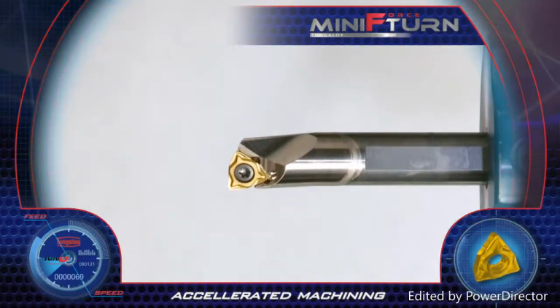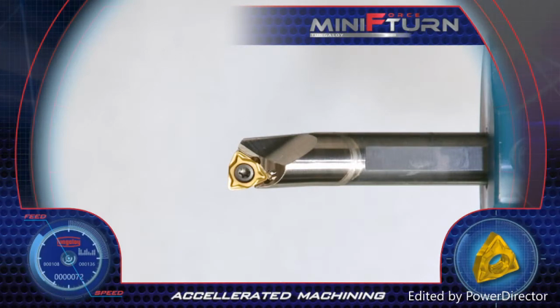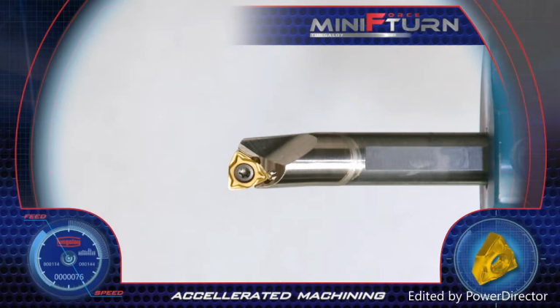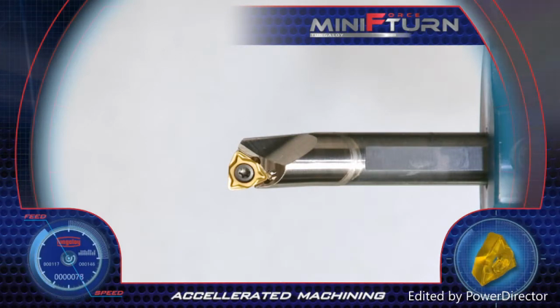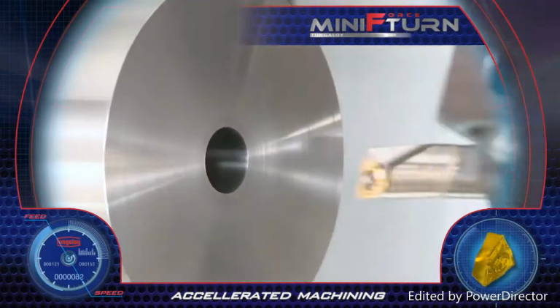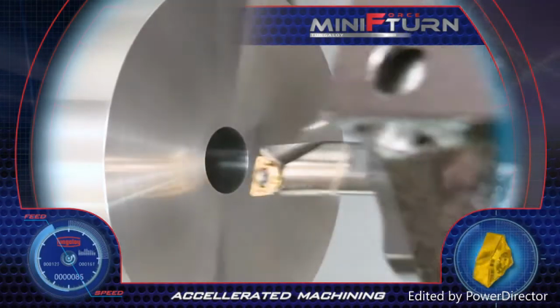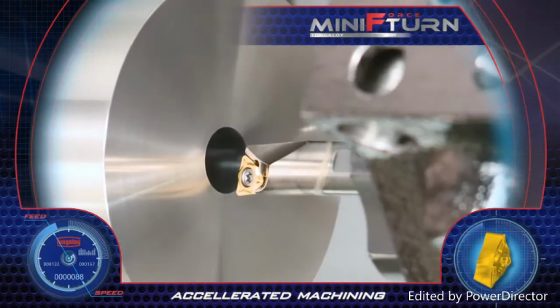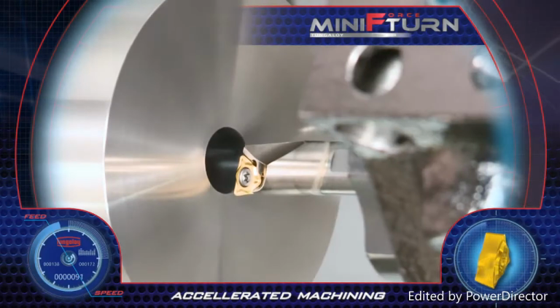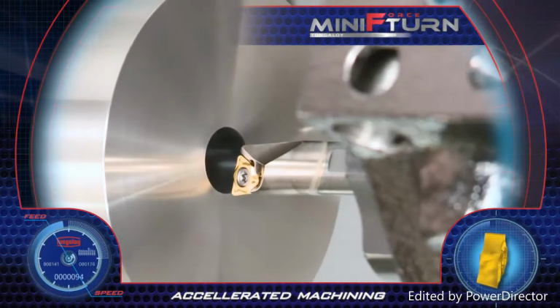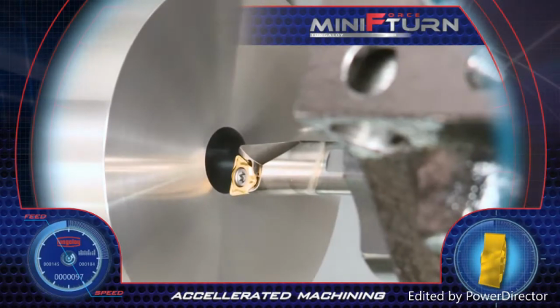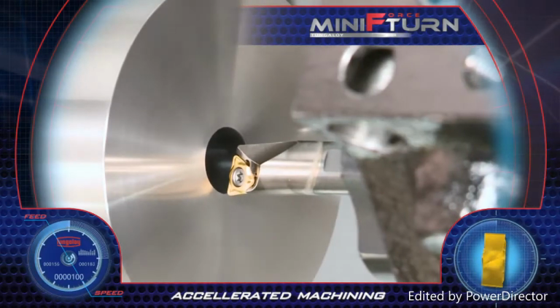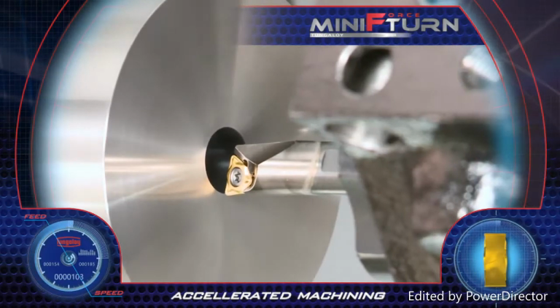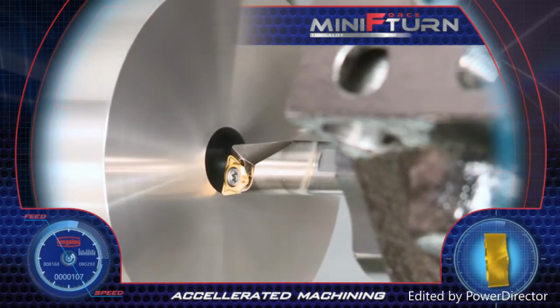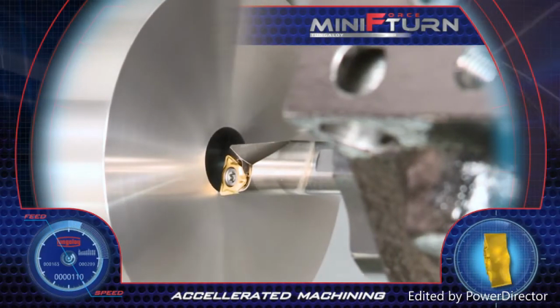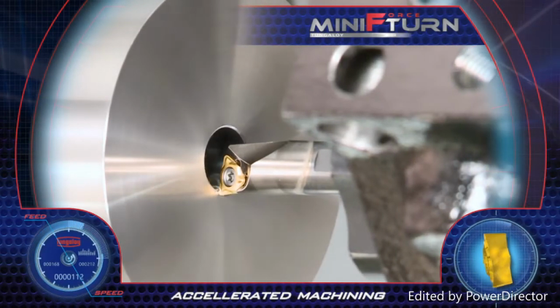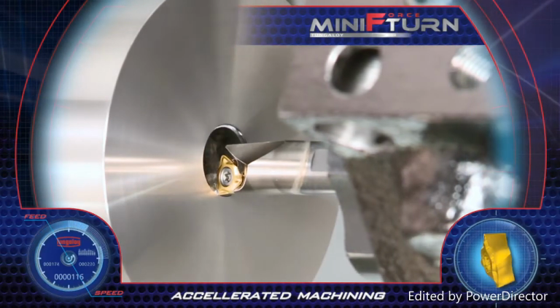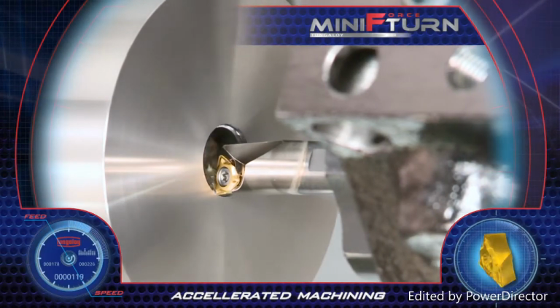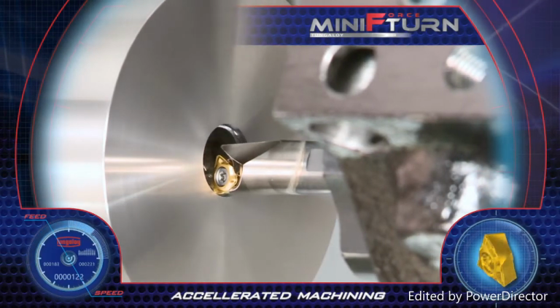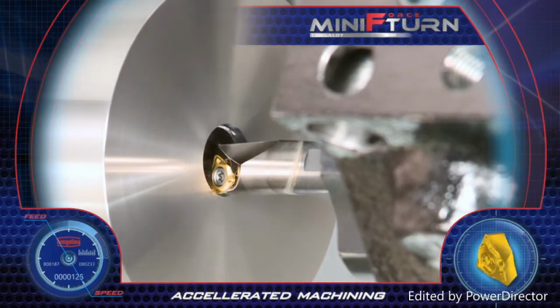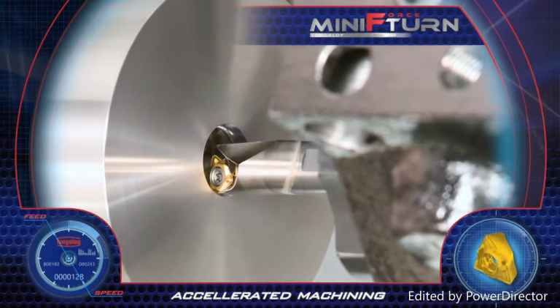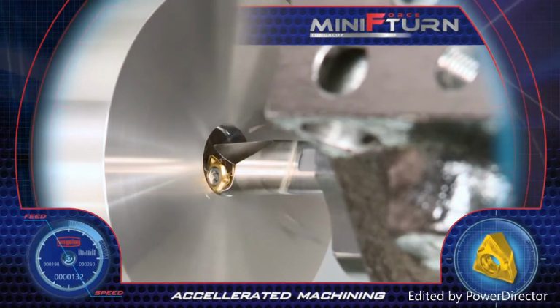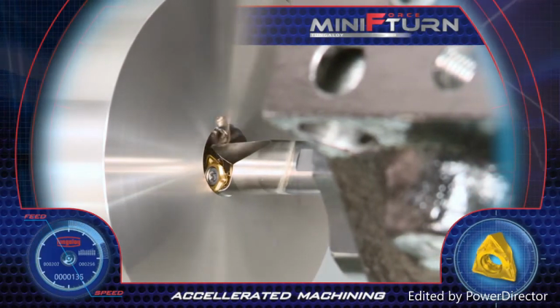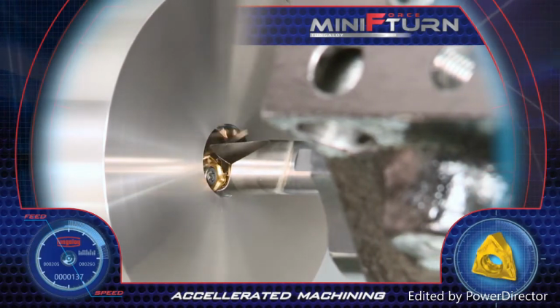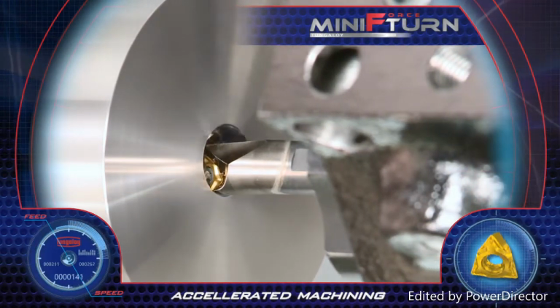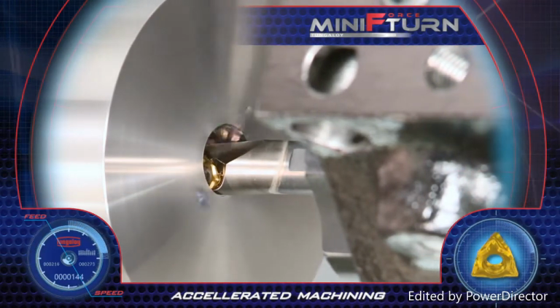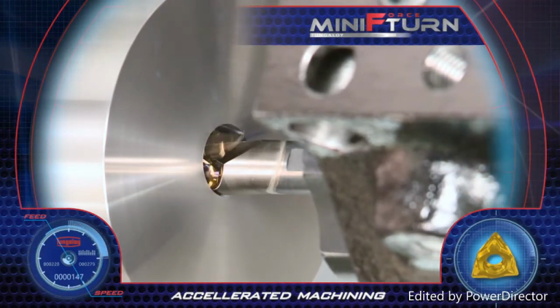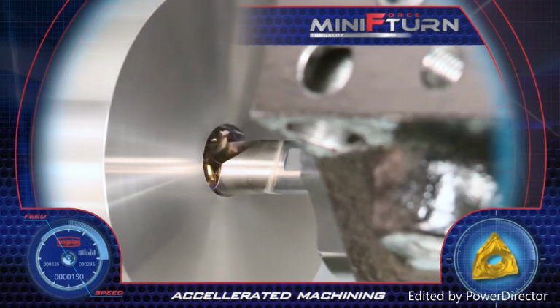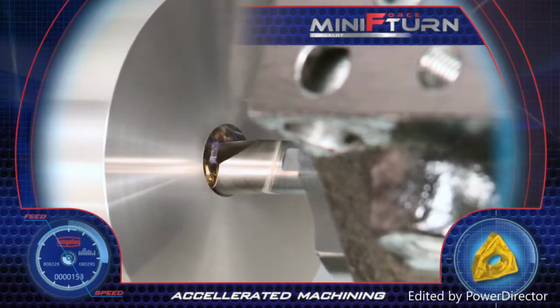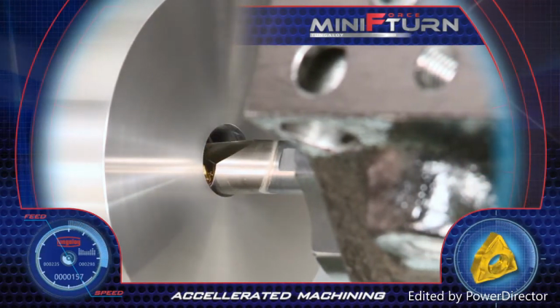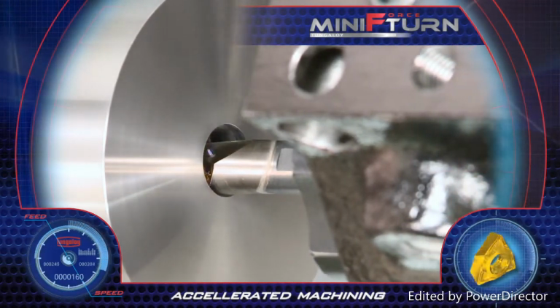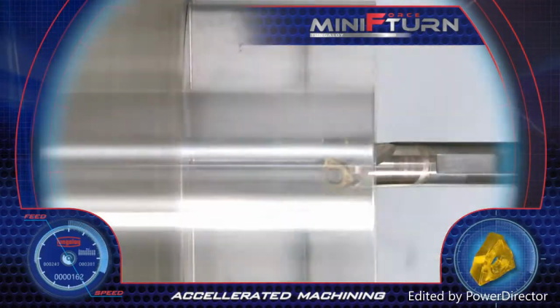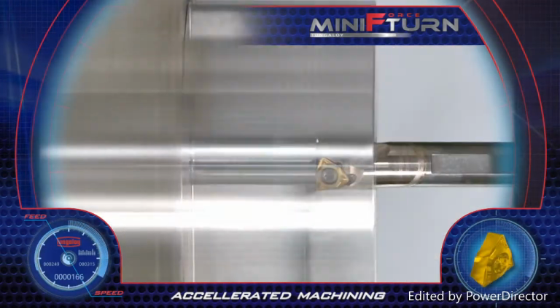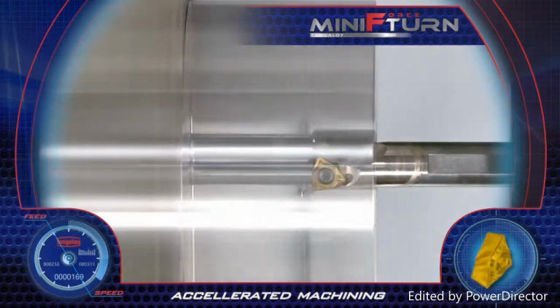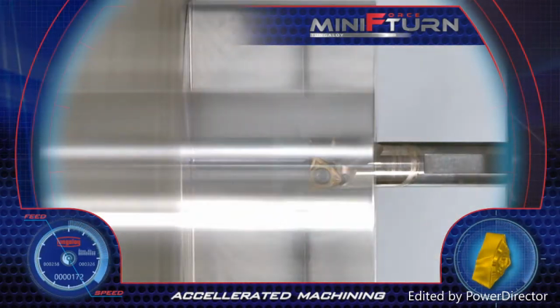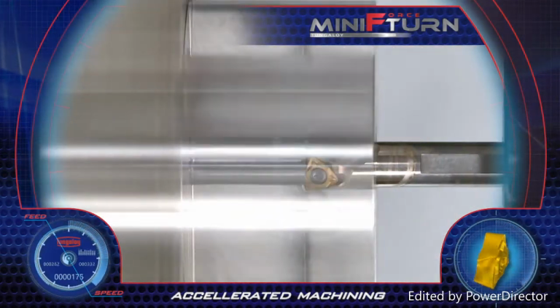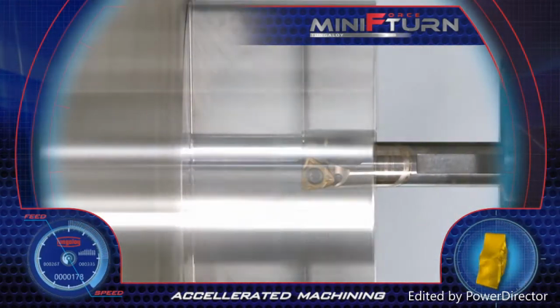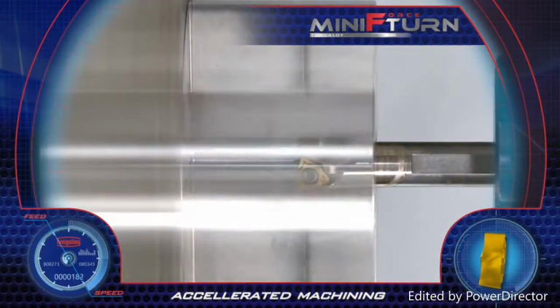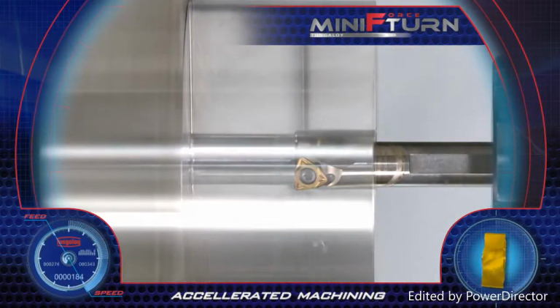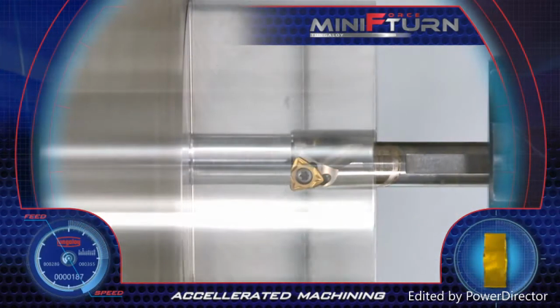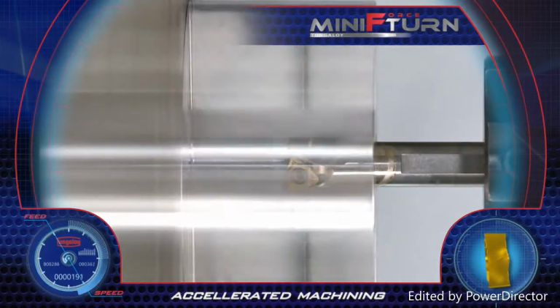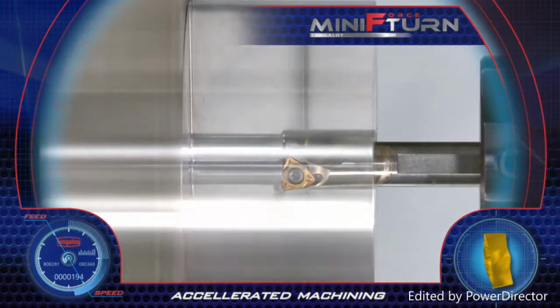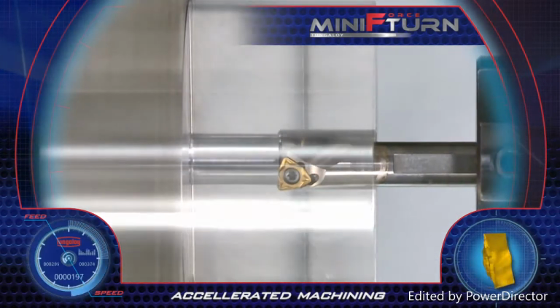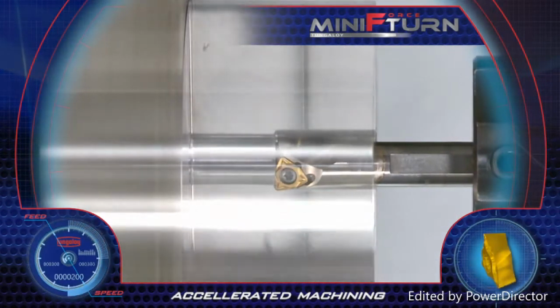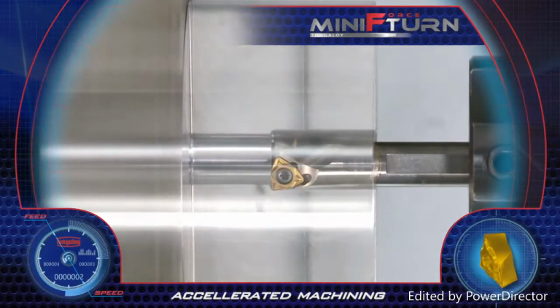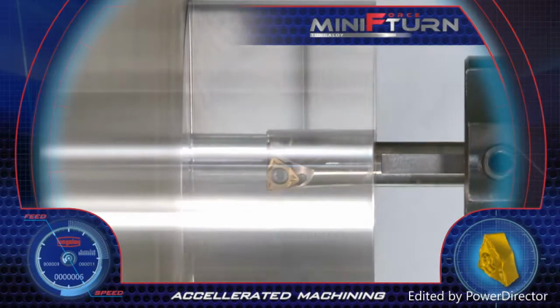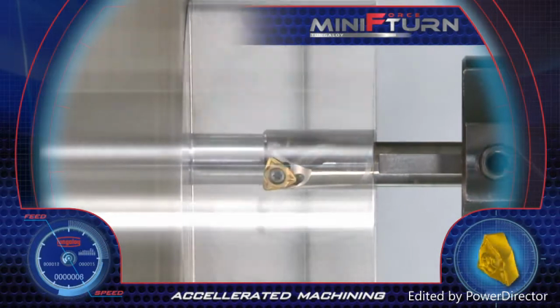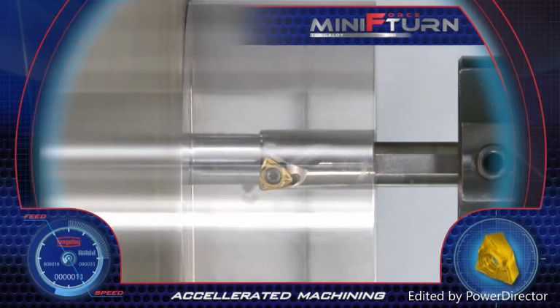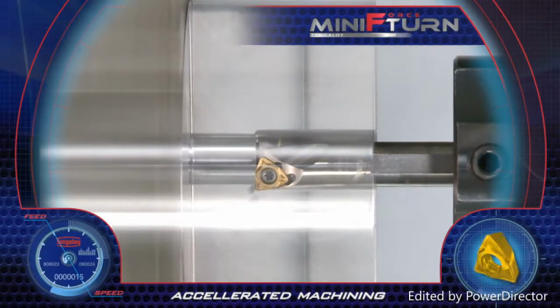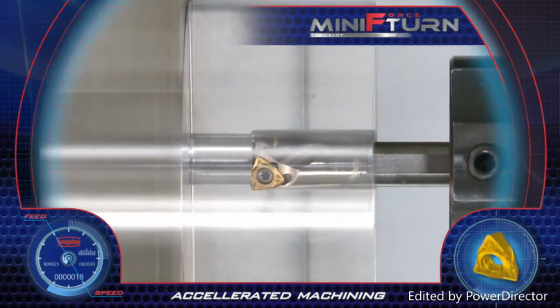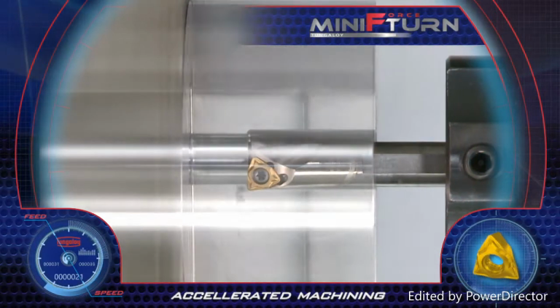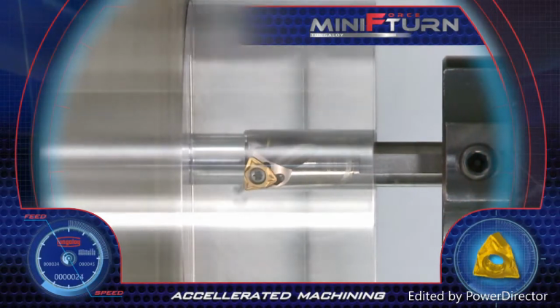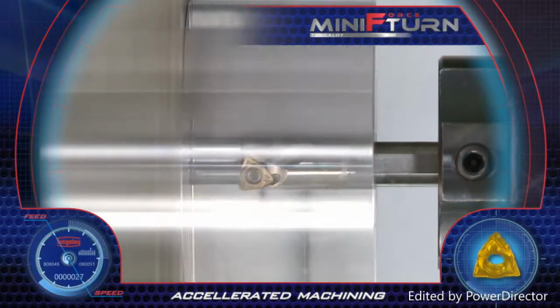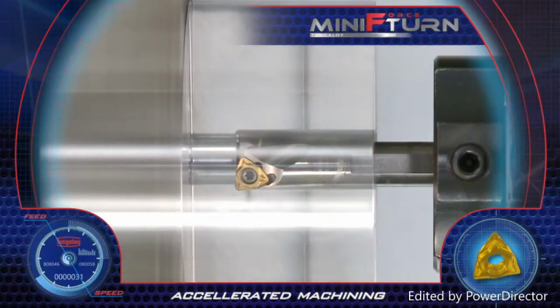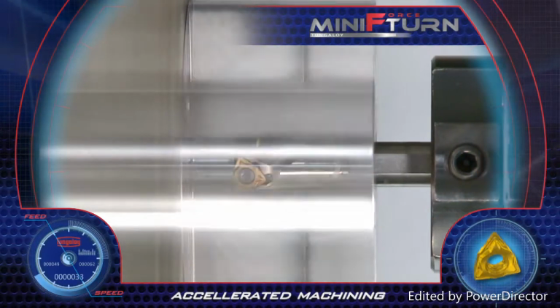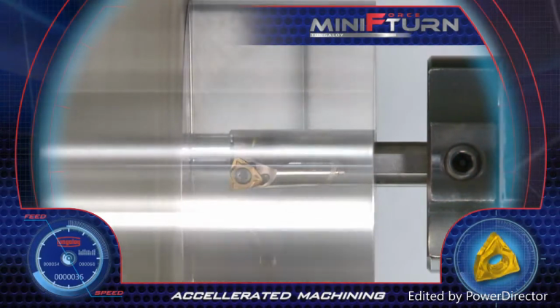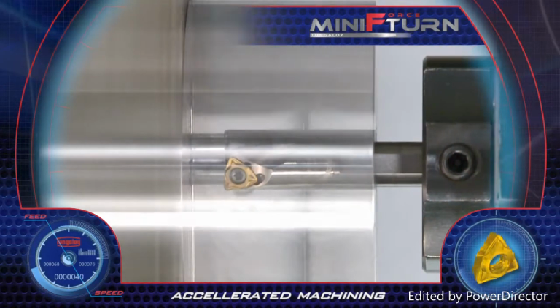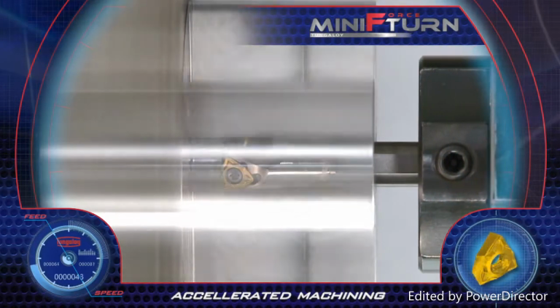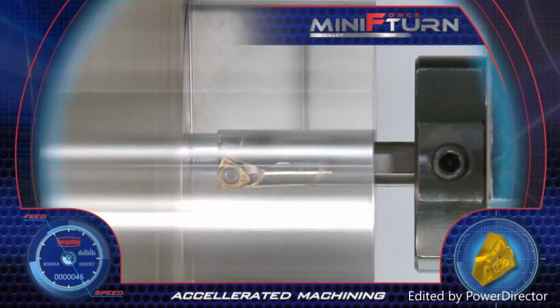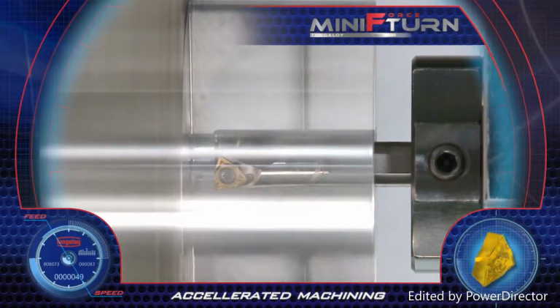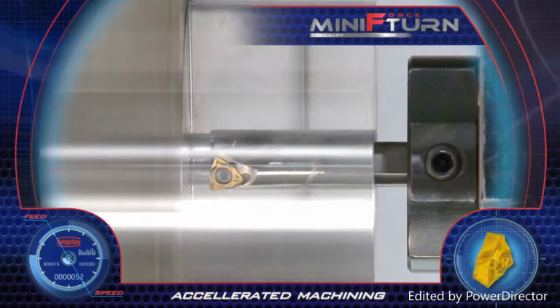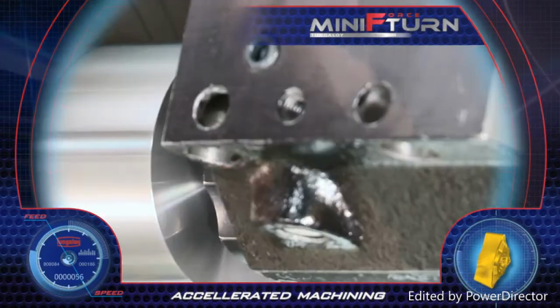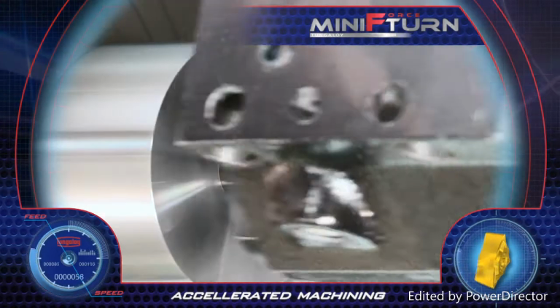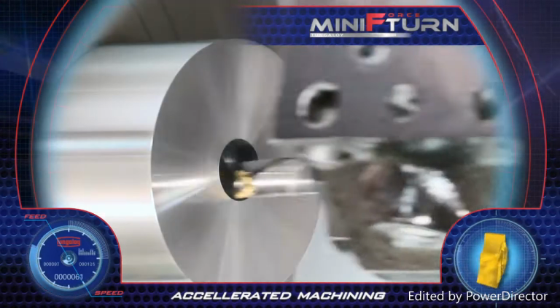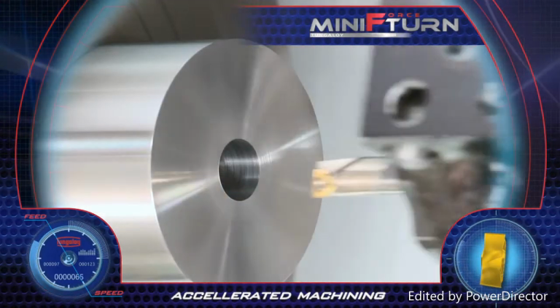The Trigon insert with six economical edges performs small diameter internal turning with a smooth cut and excellent chip breaking abilities.